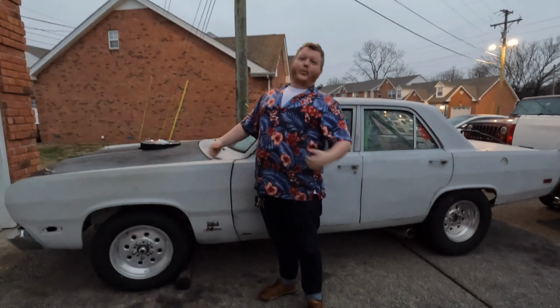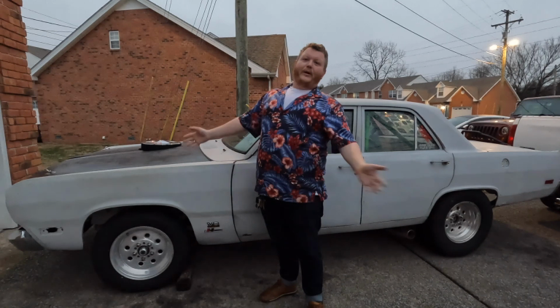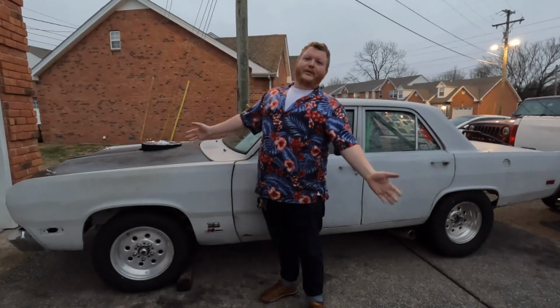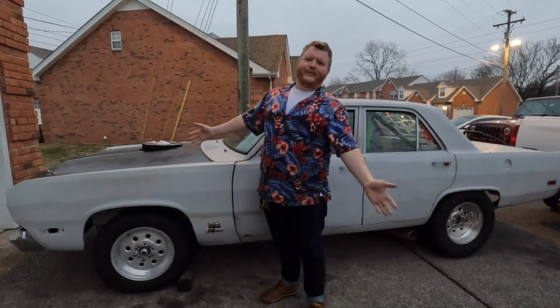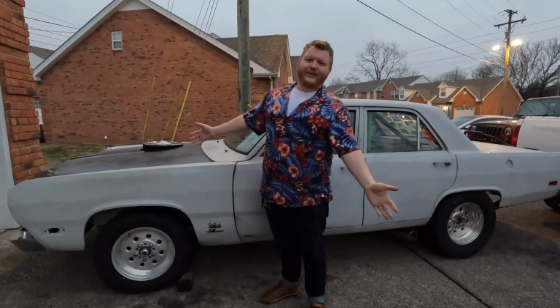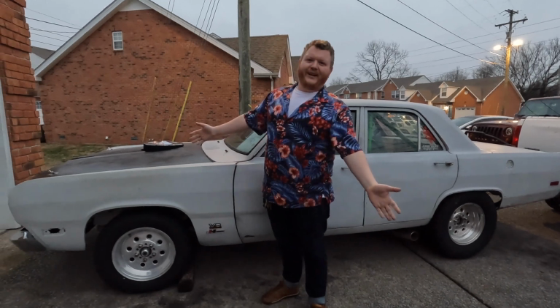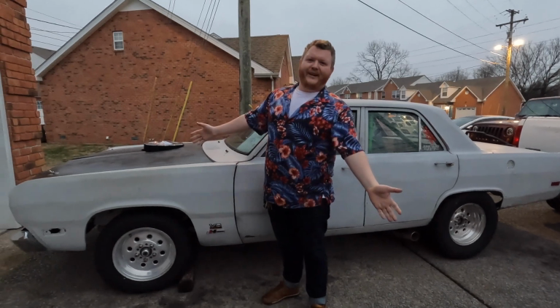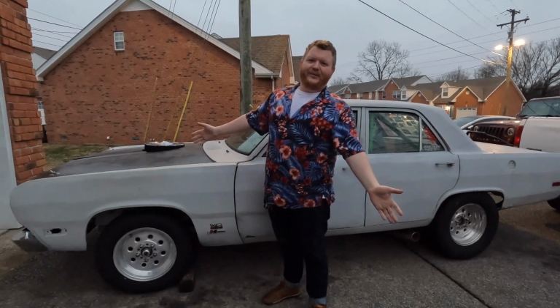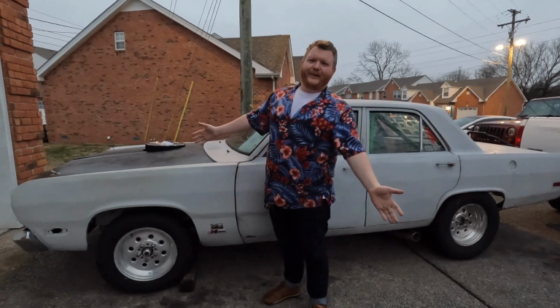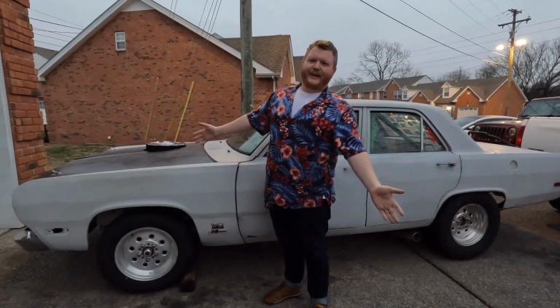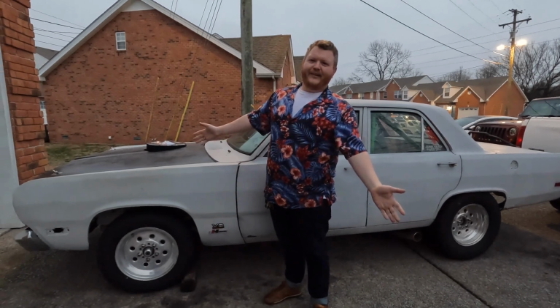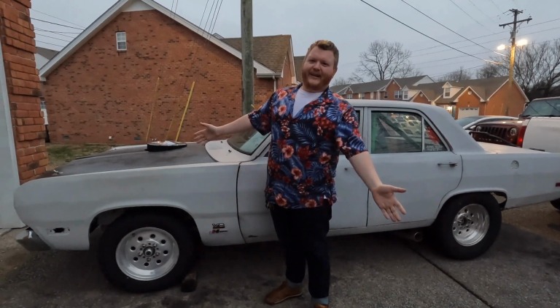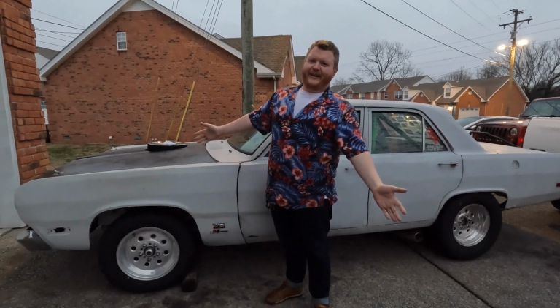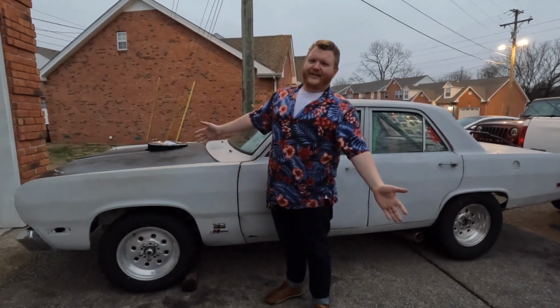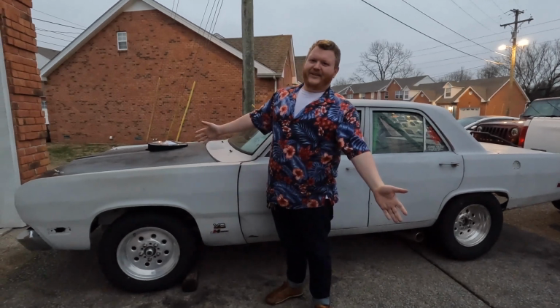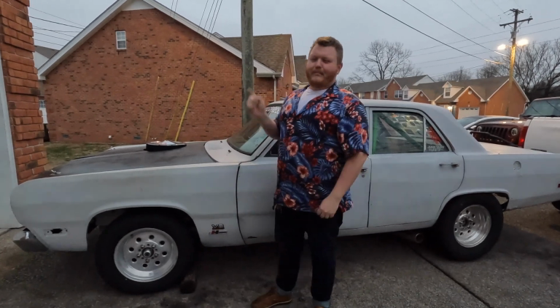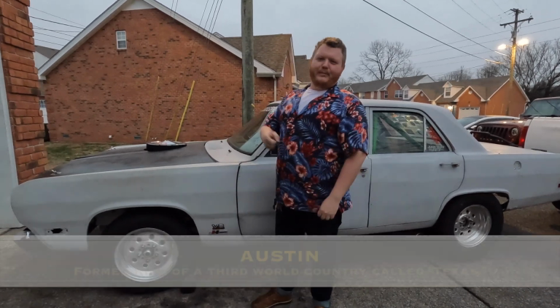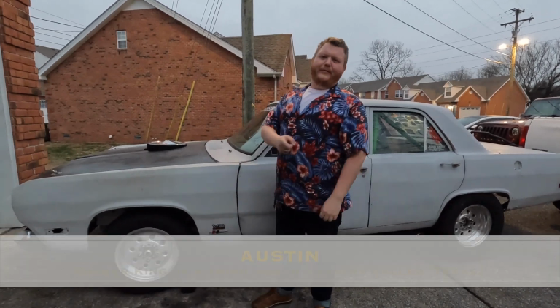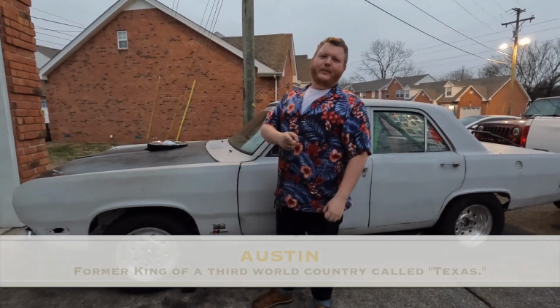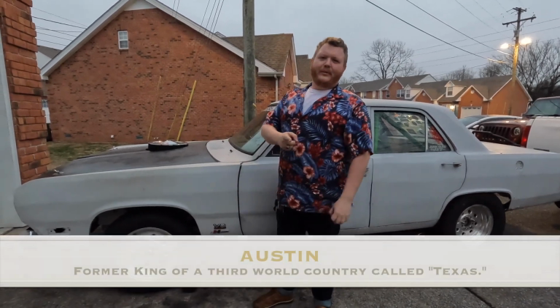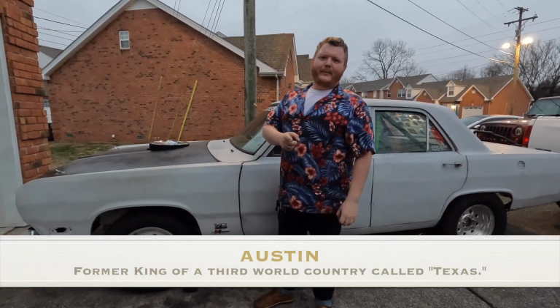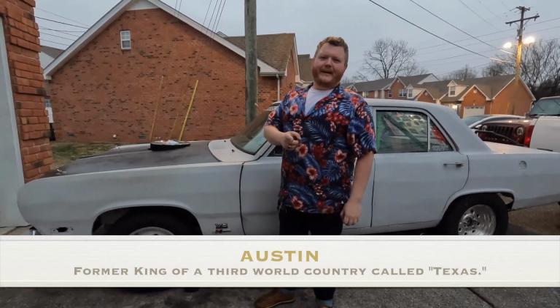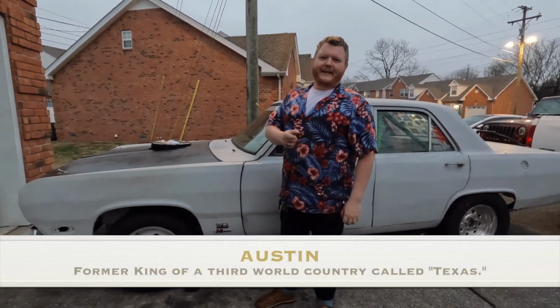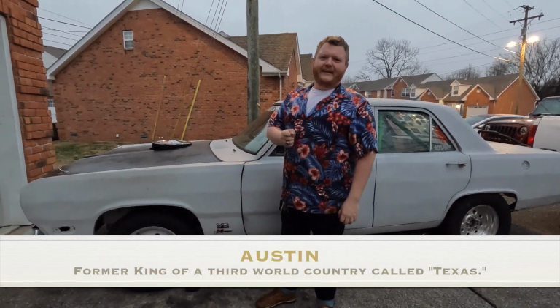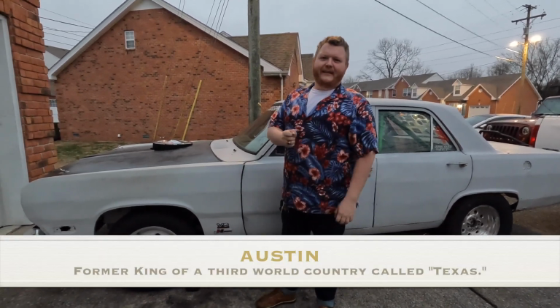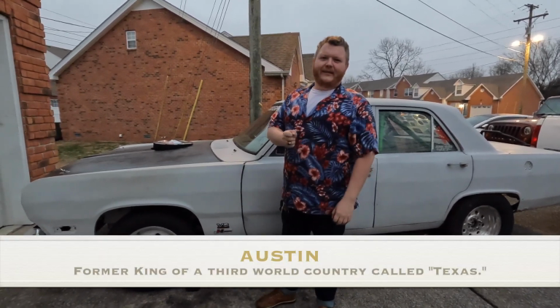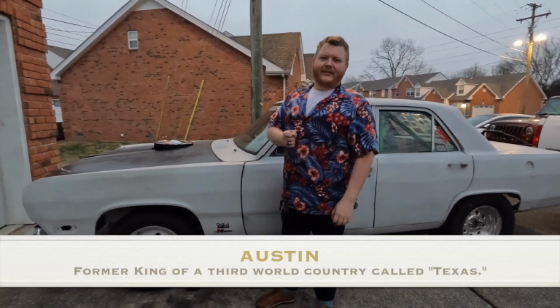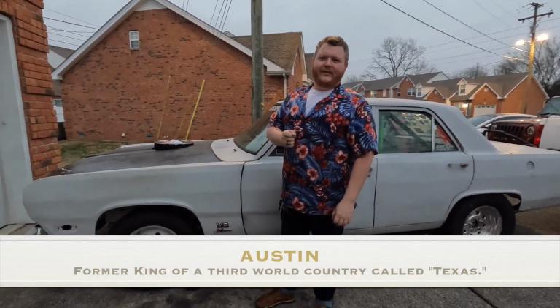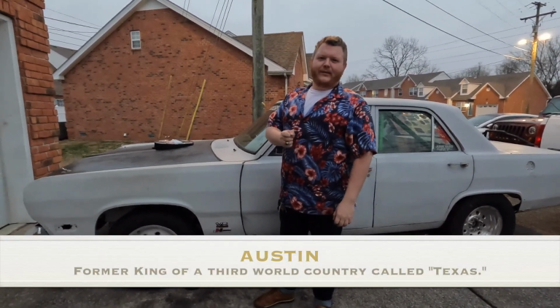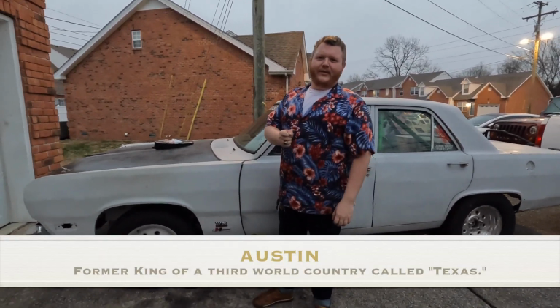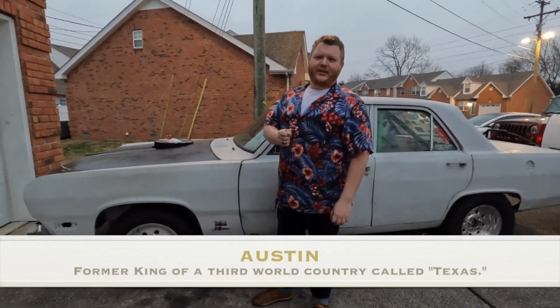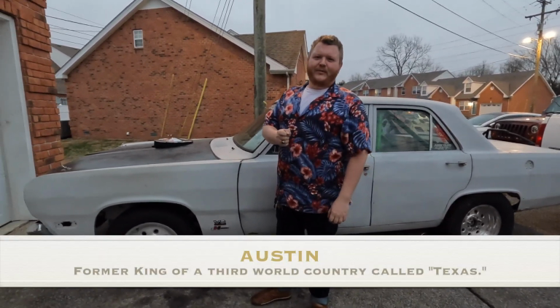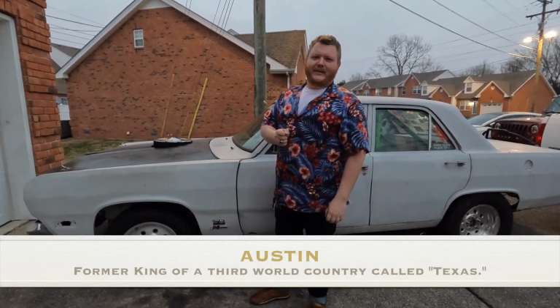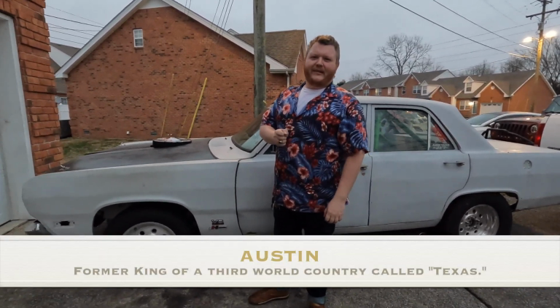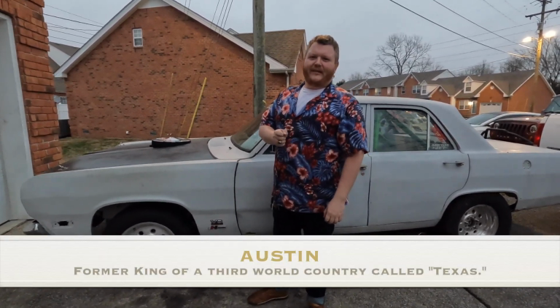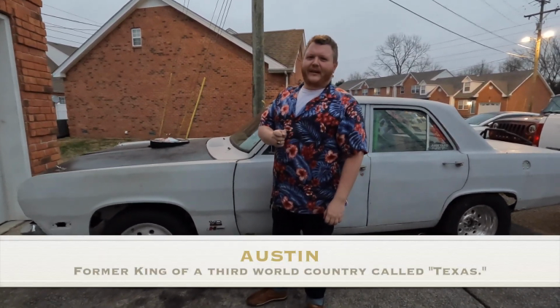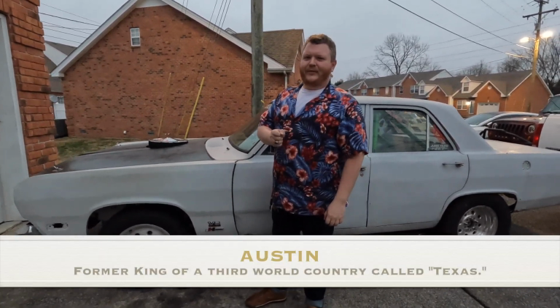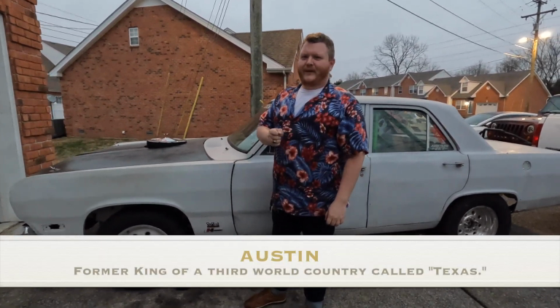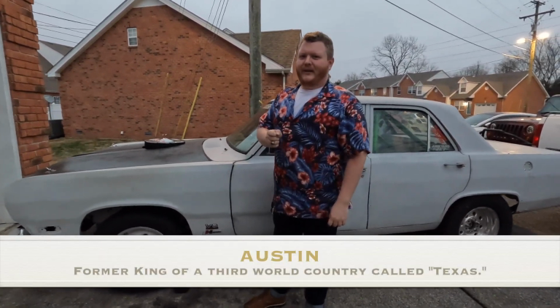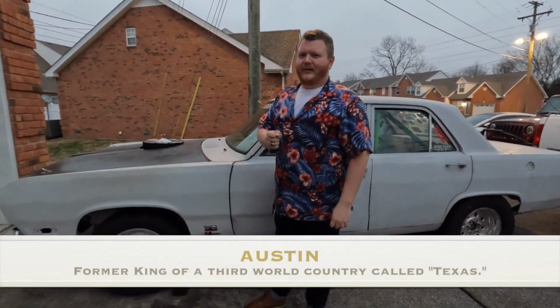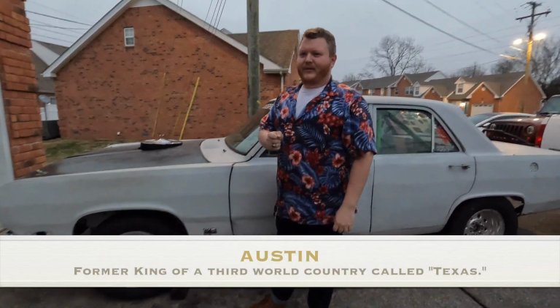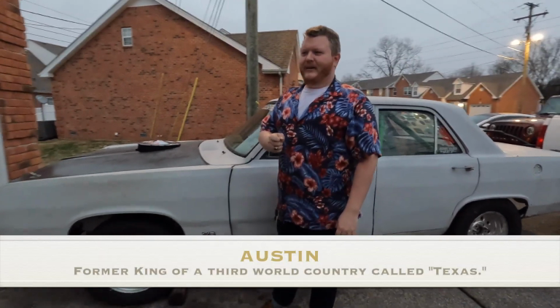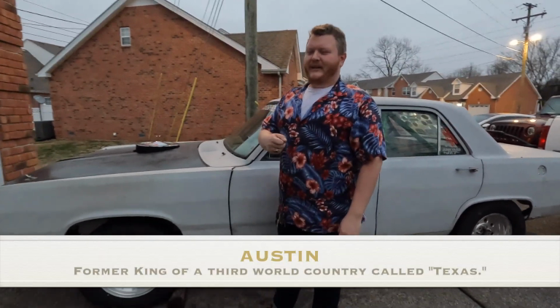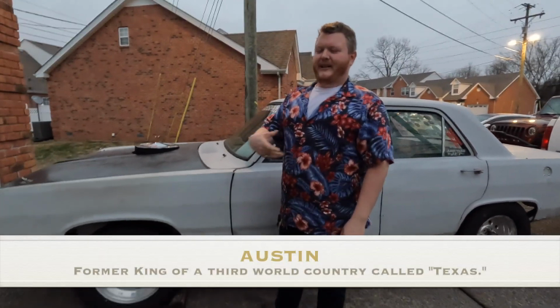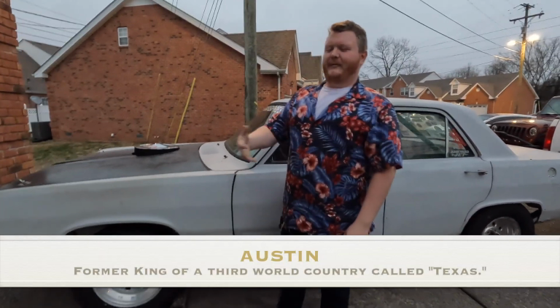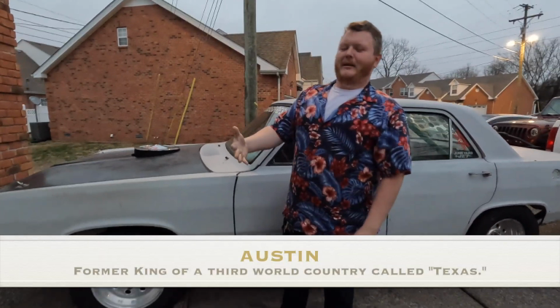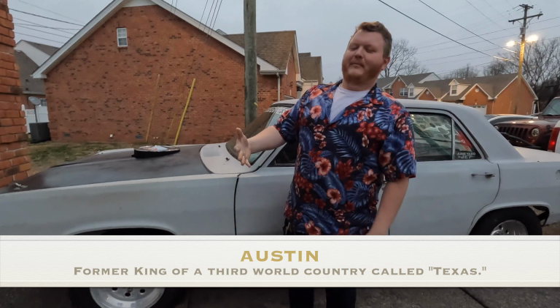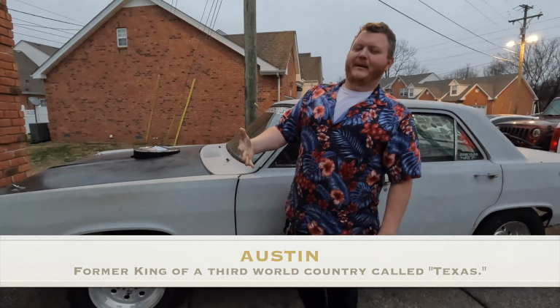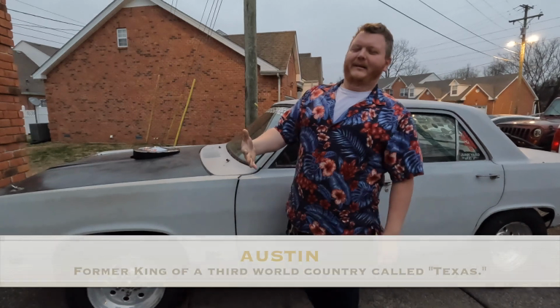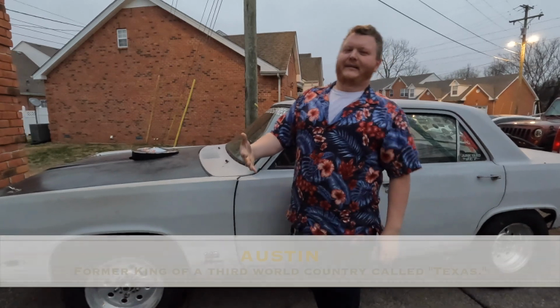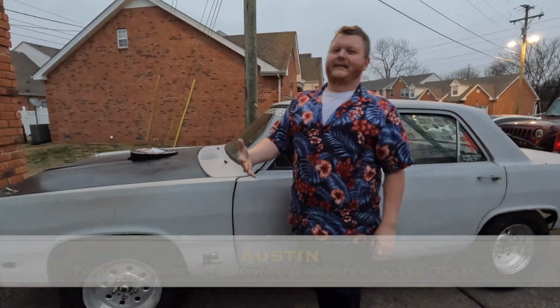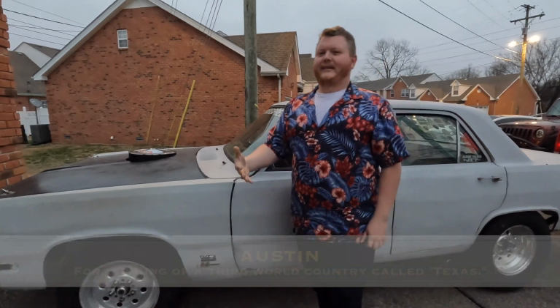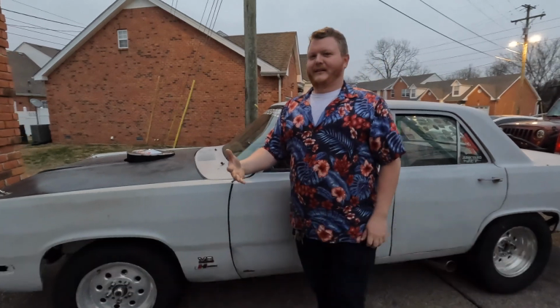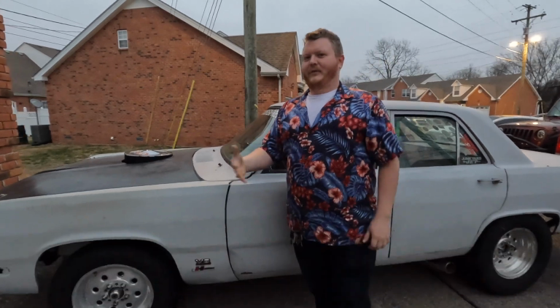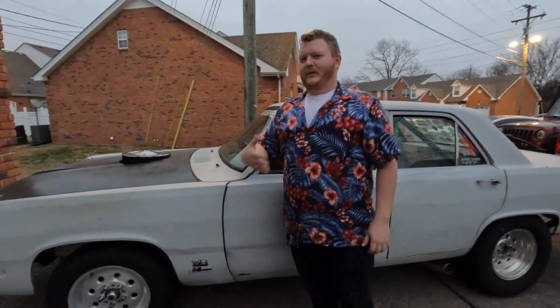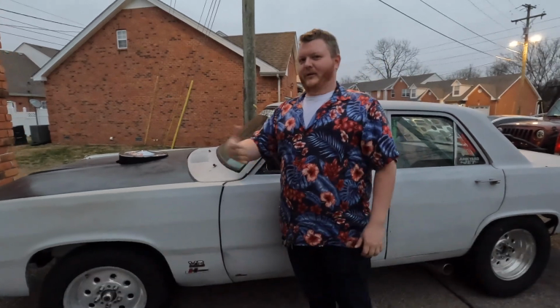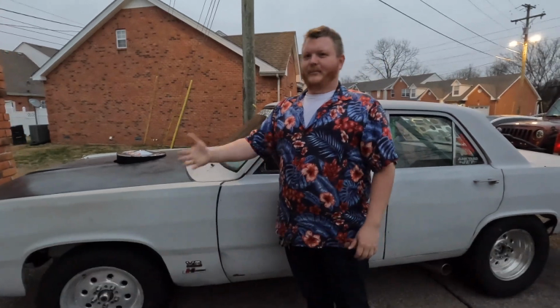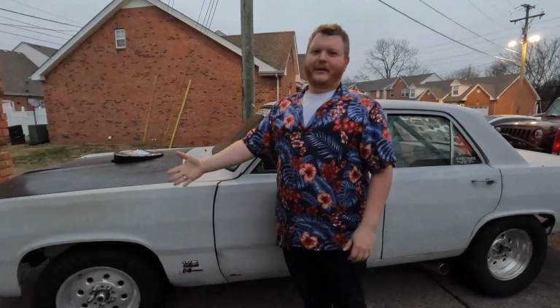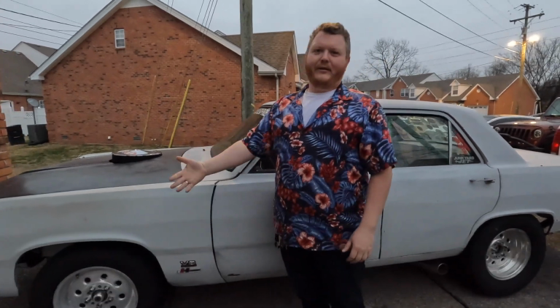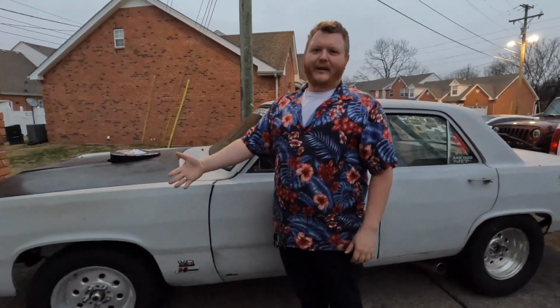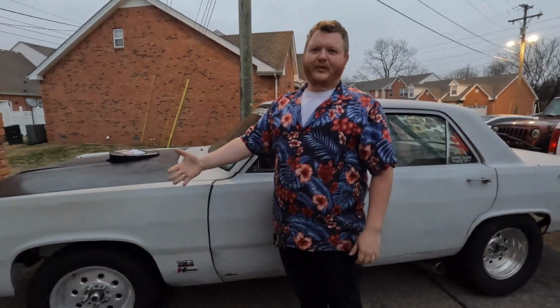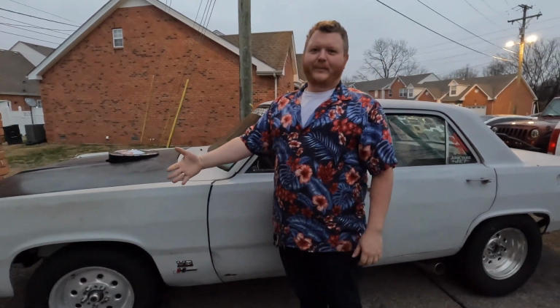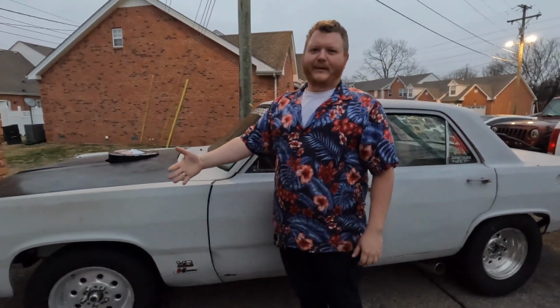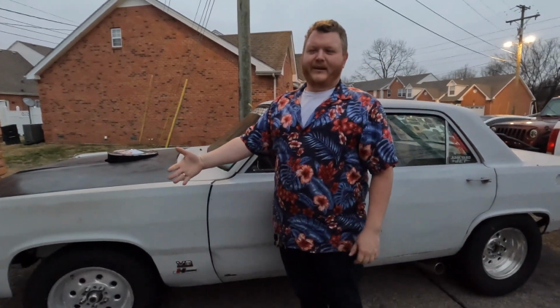Welcome to Daddy's Money Garage. Before we get into the subject of today's video, give me a minute to give a little bit of explanation.